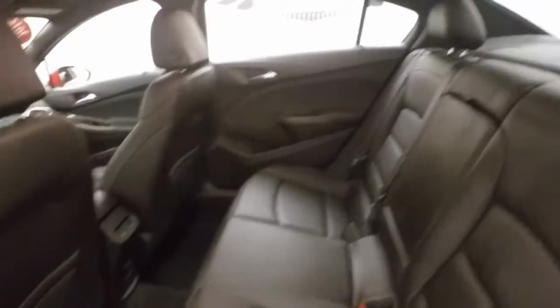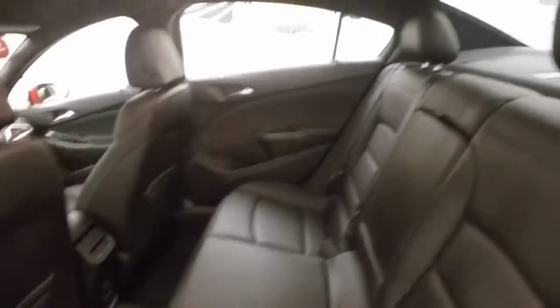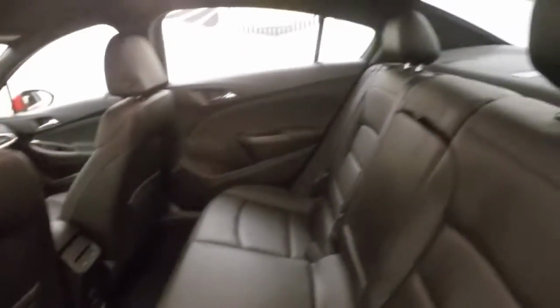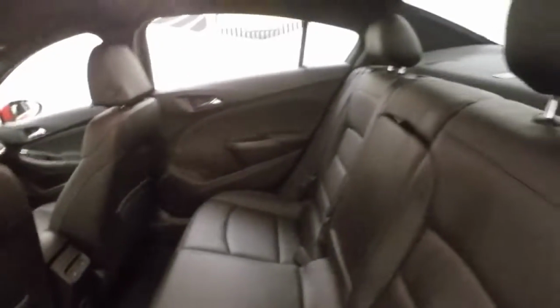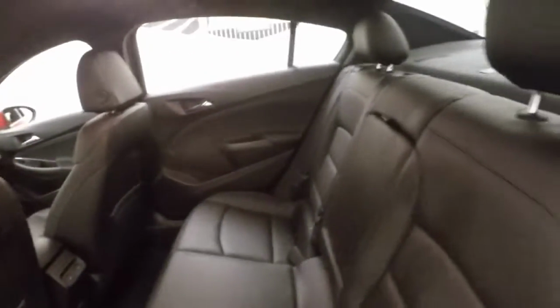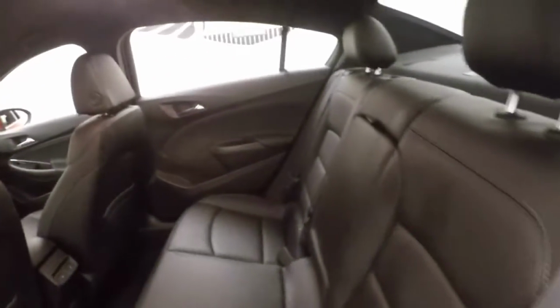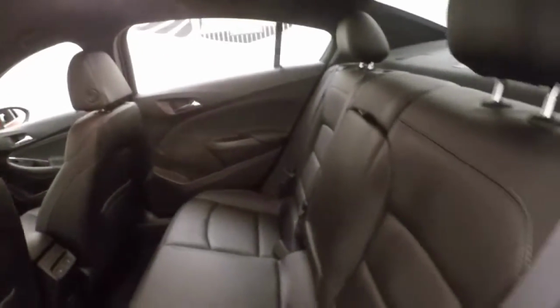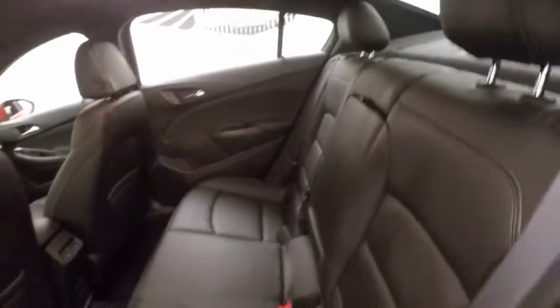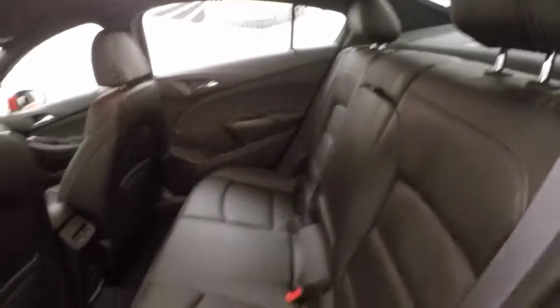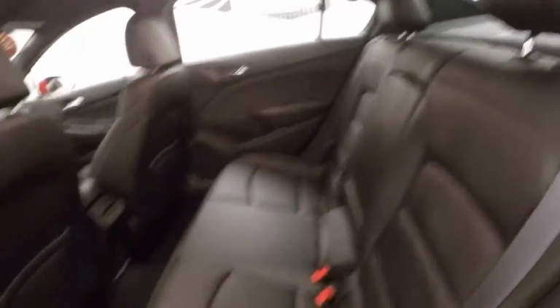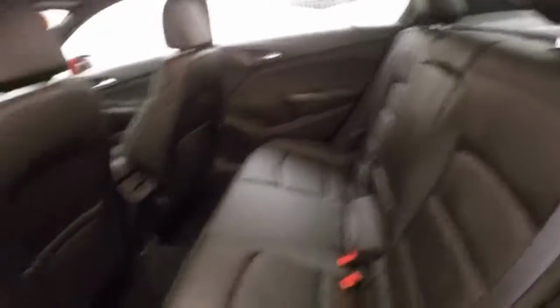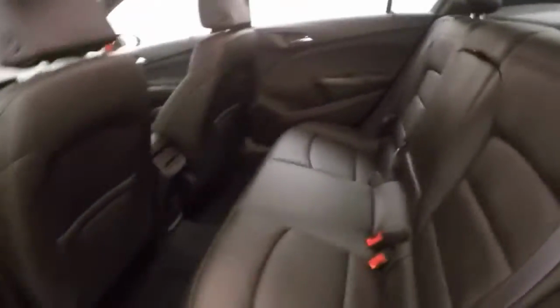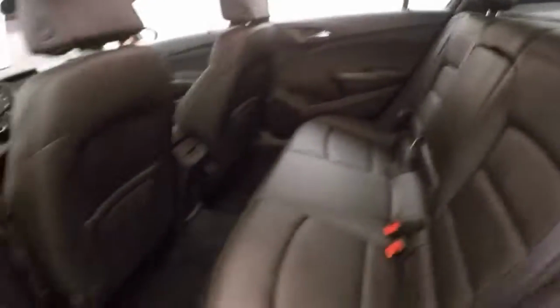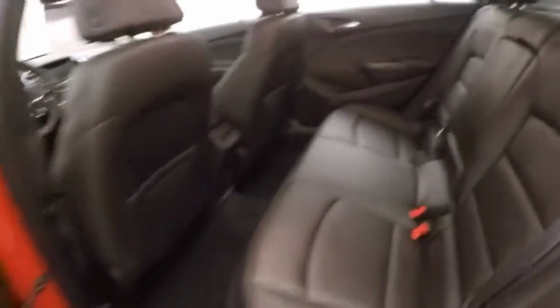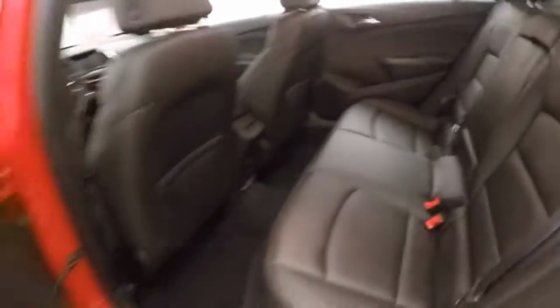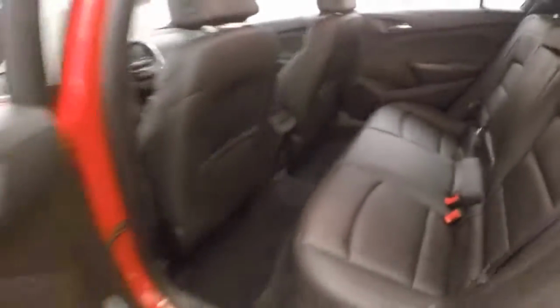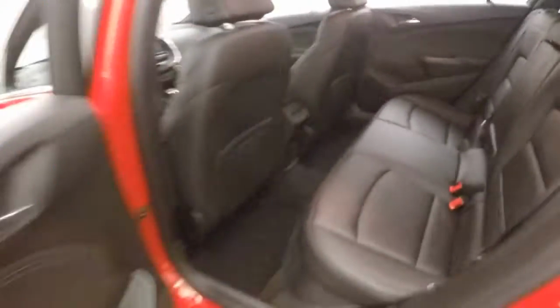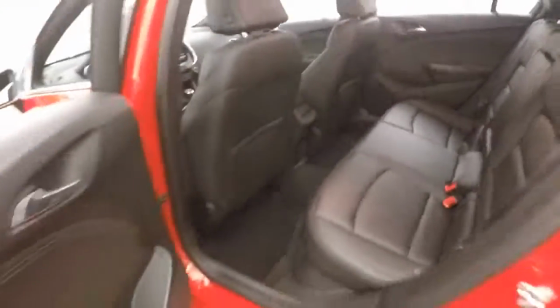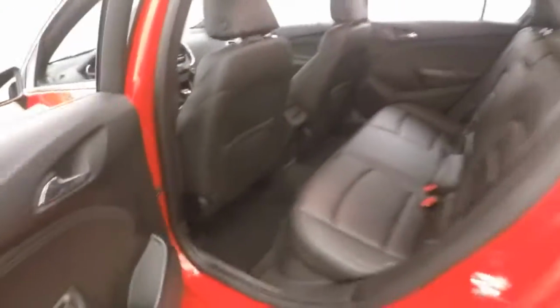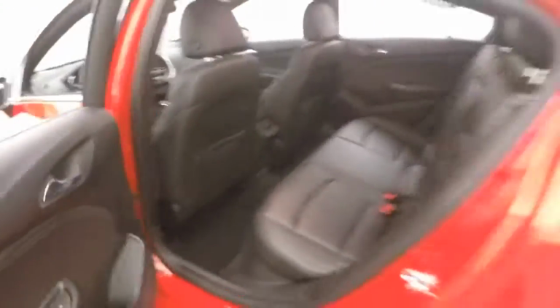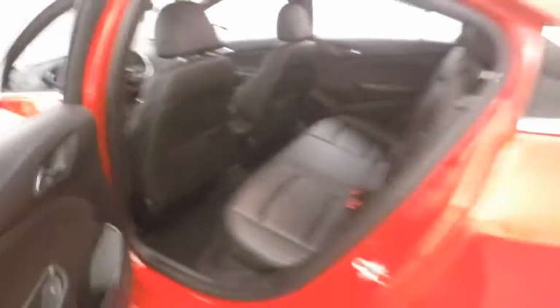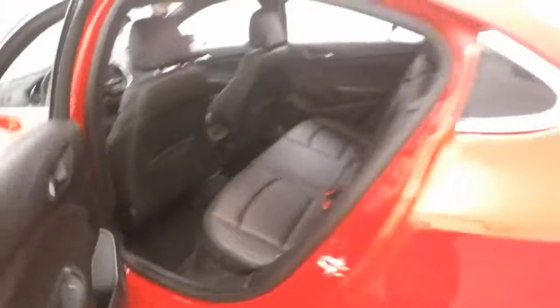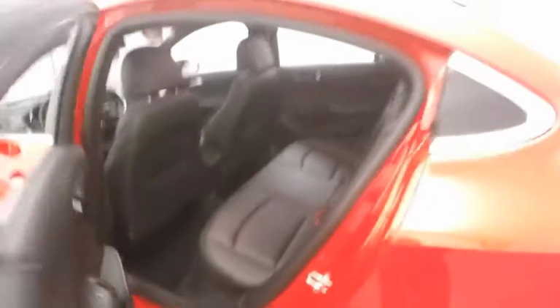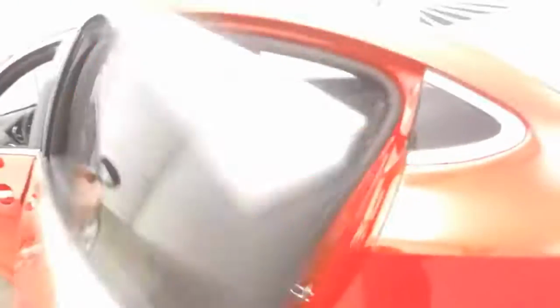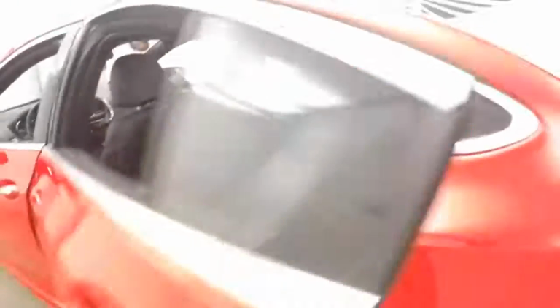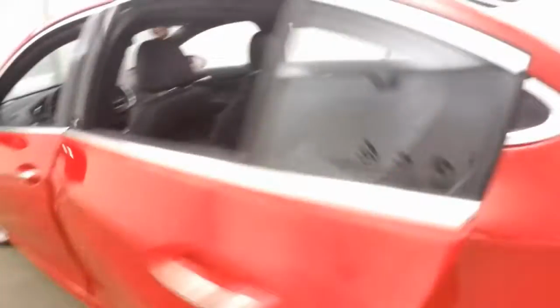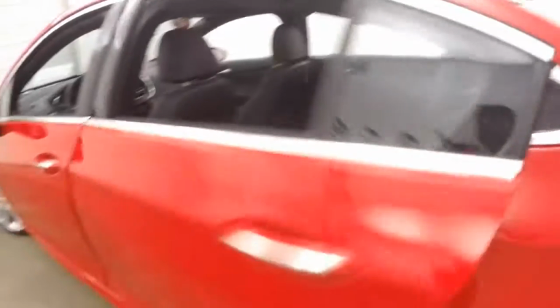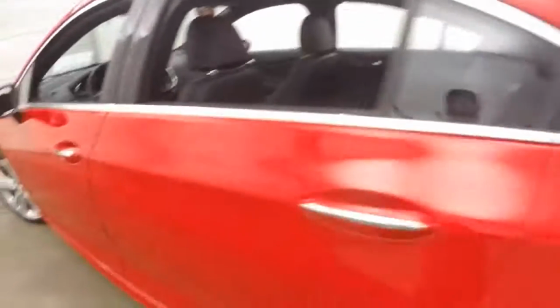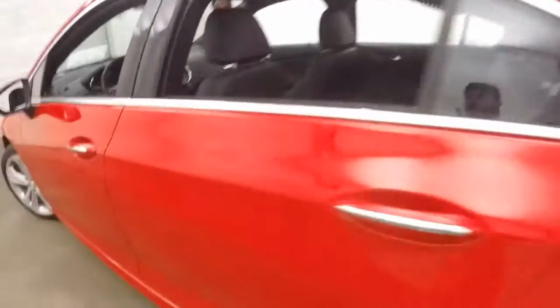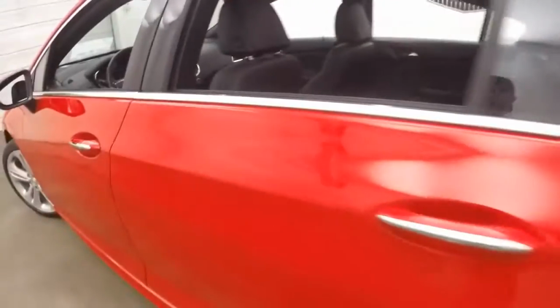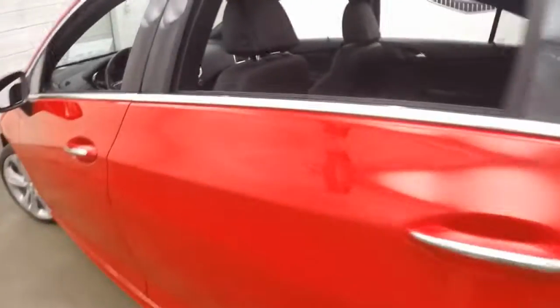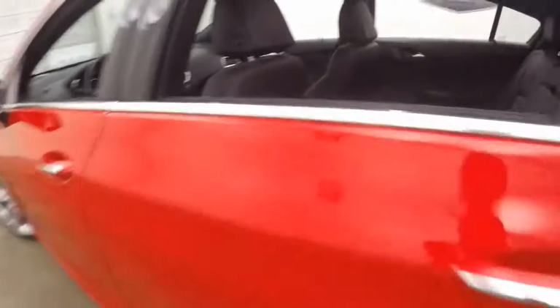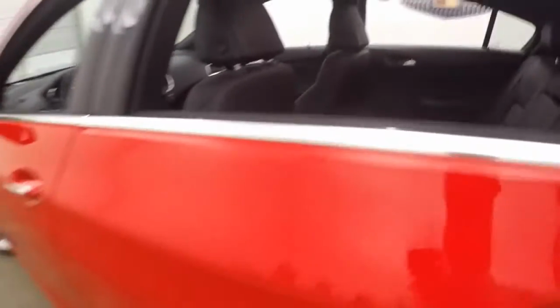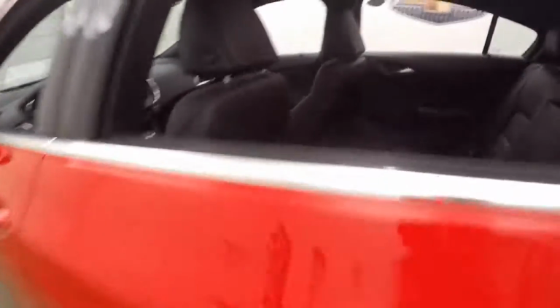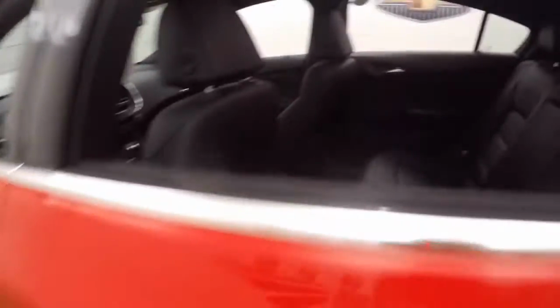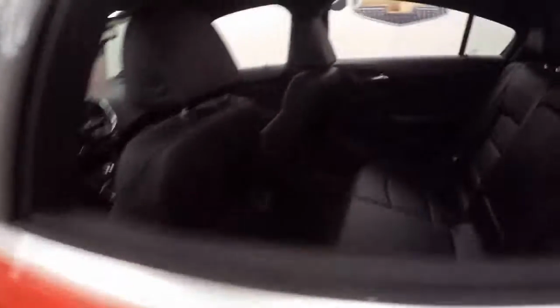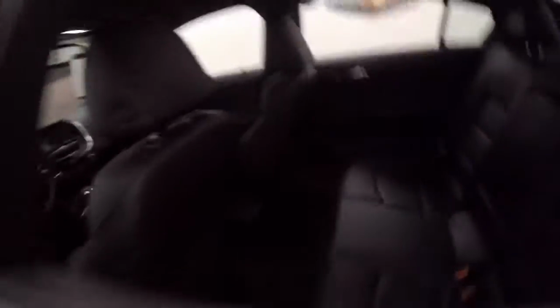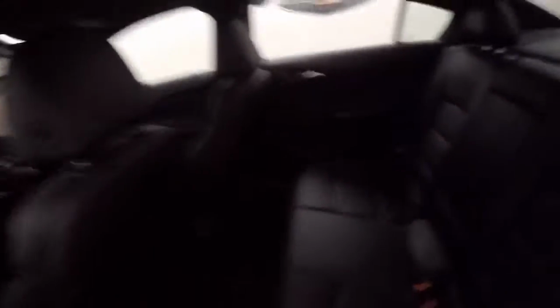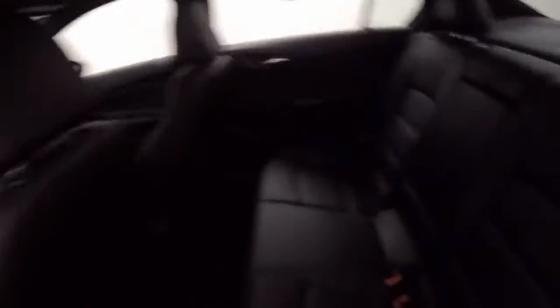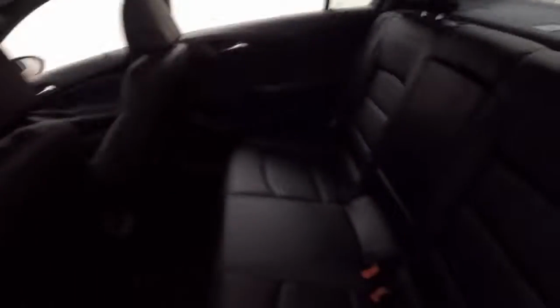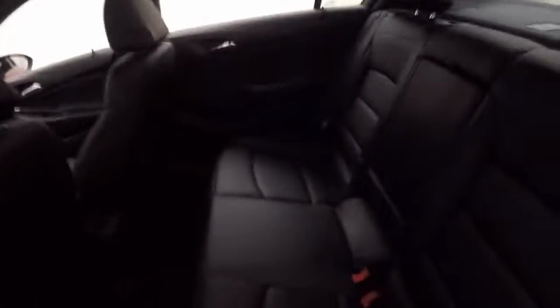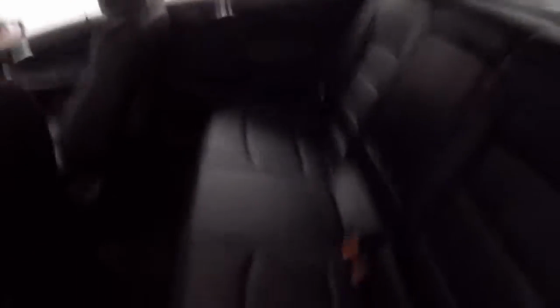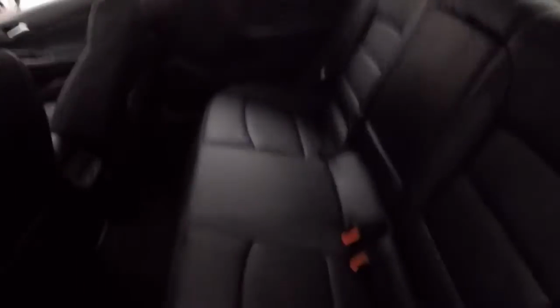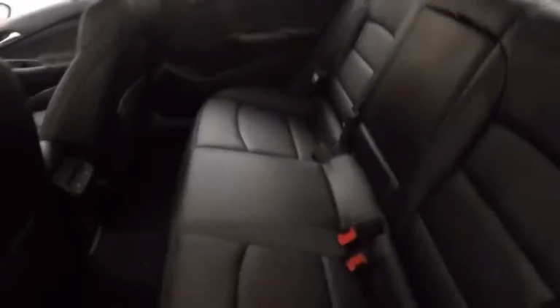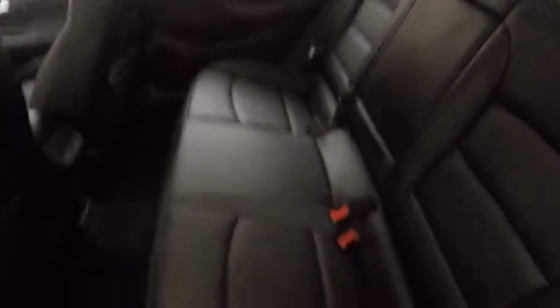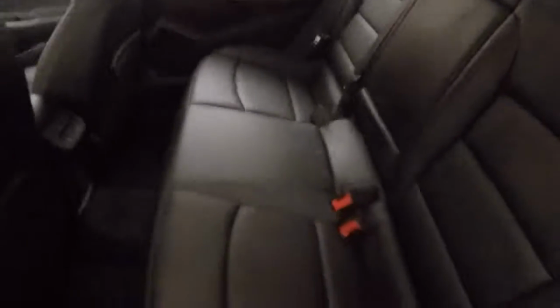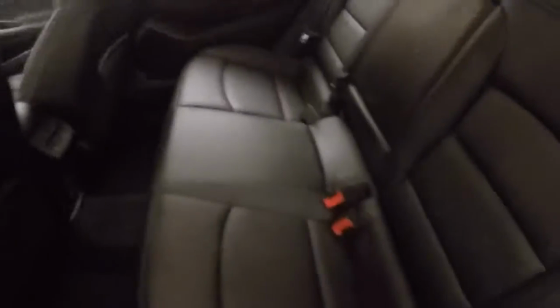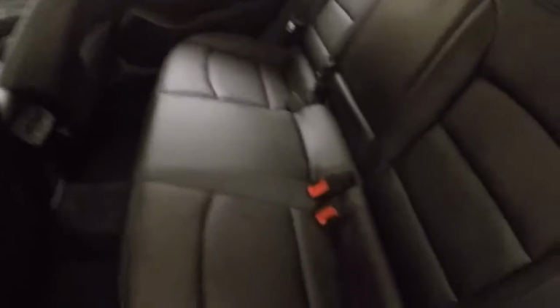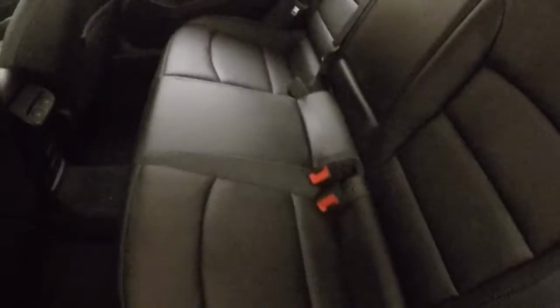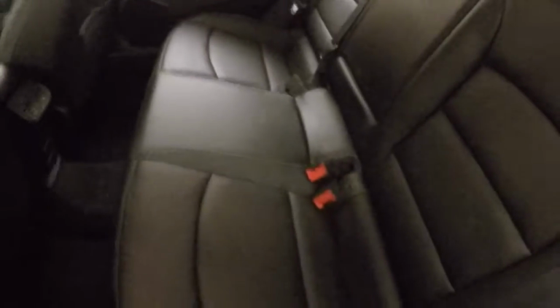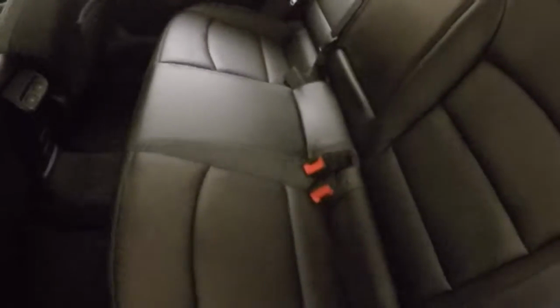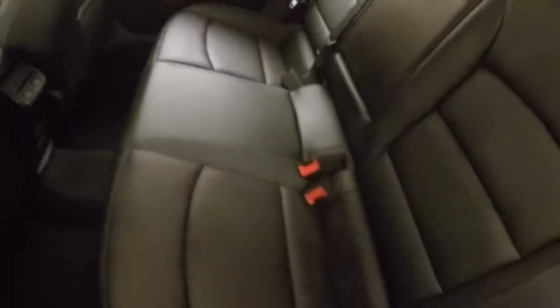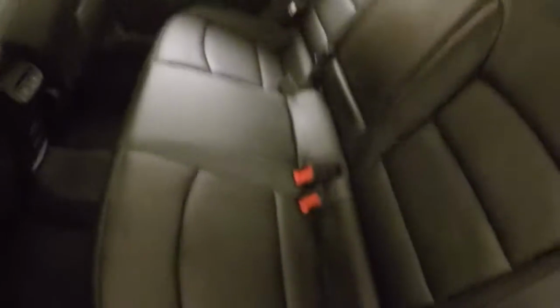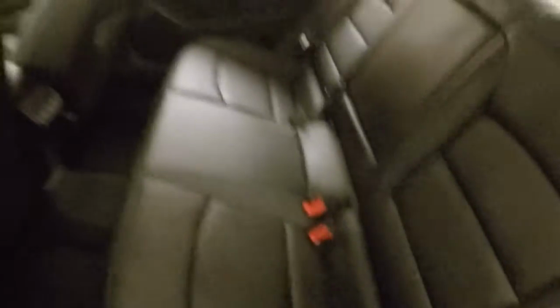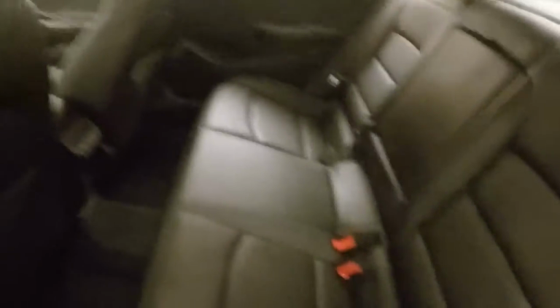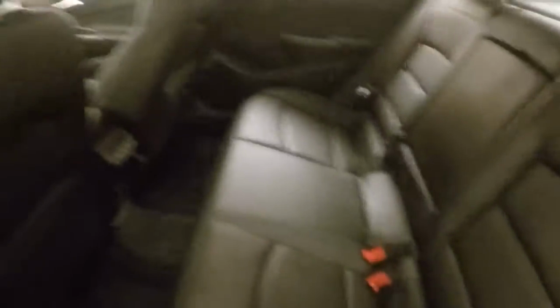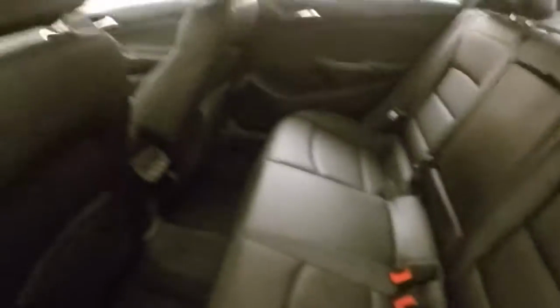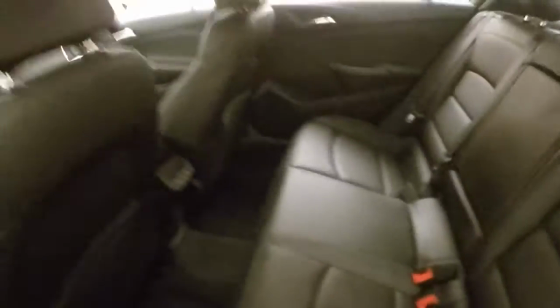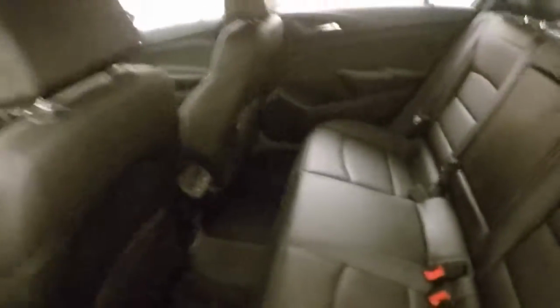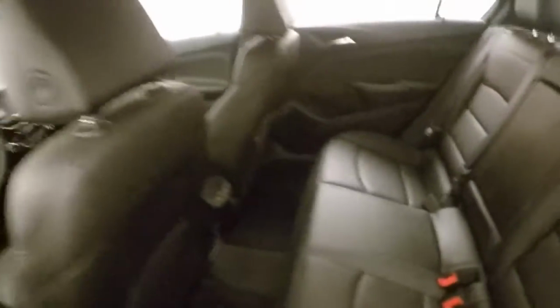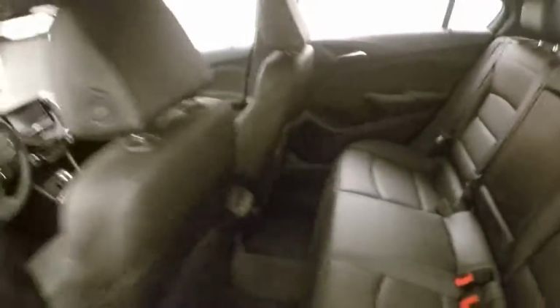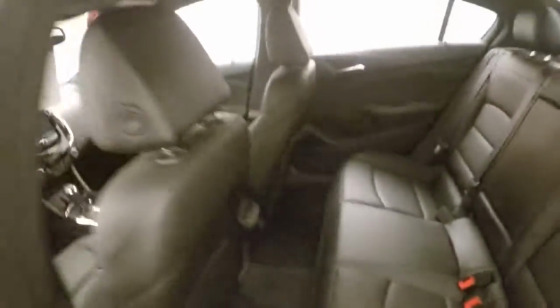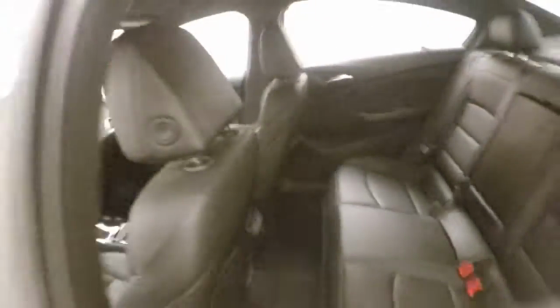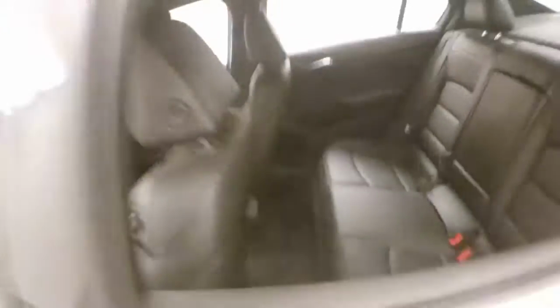The interior is in perfect shape. Tons of room. The seats in the back are heated.